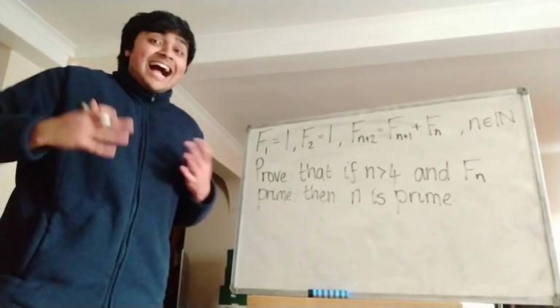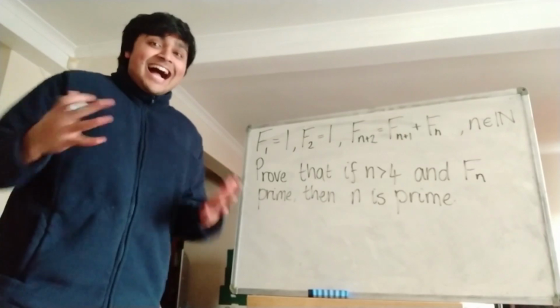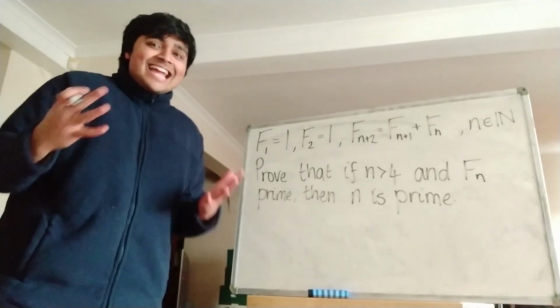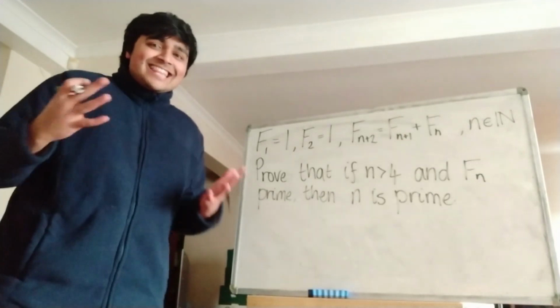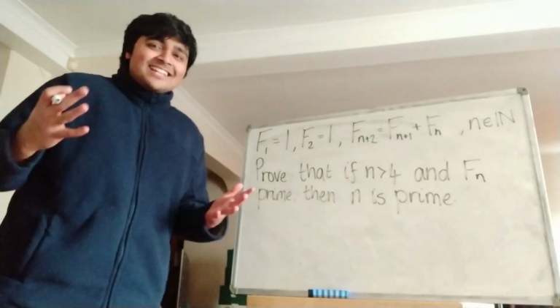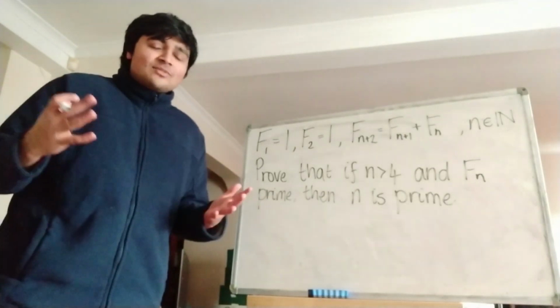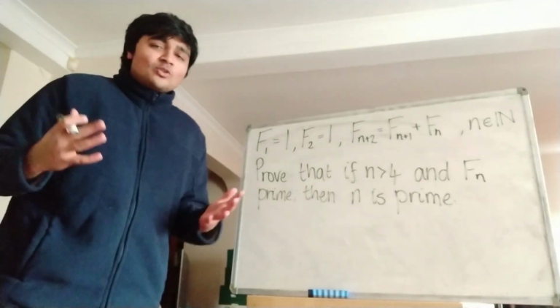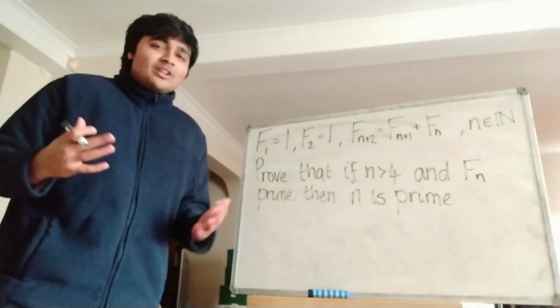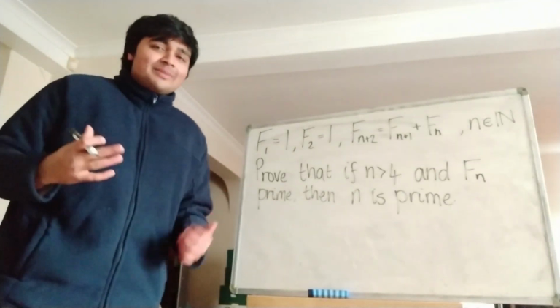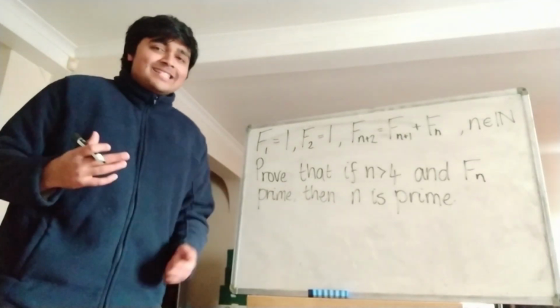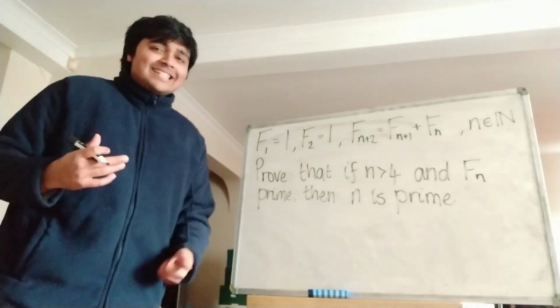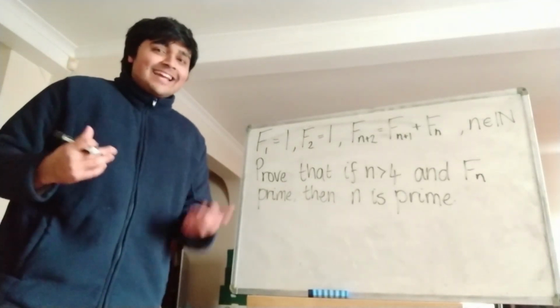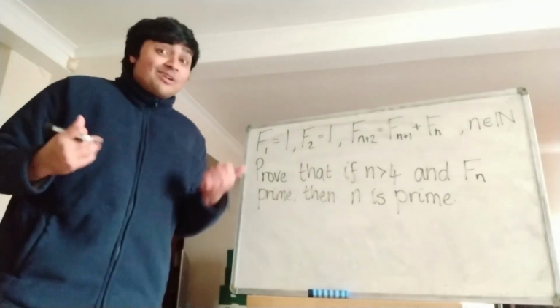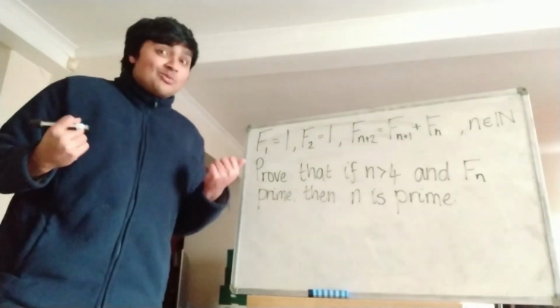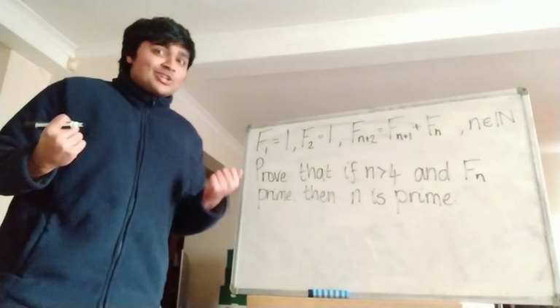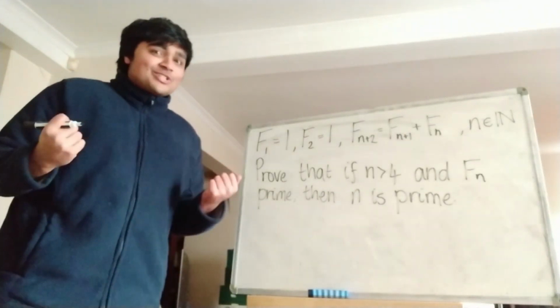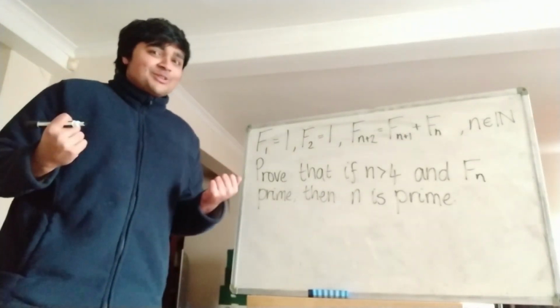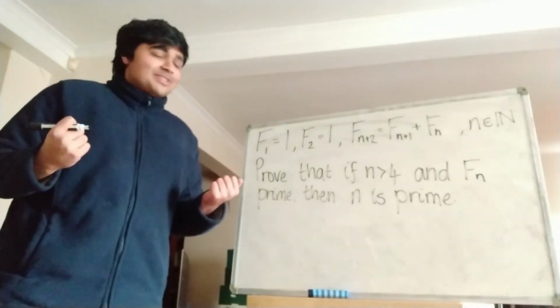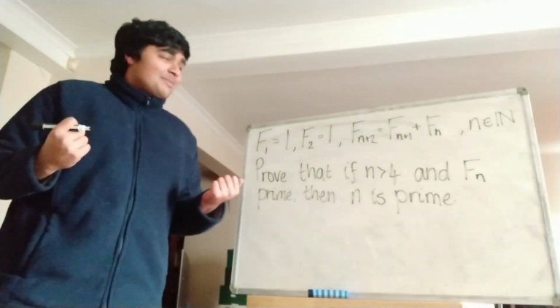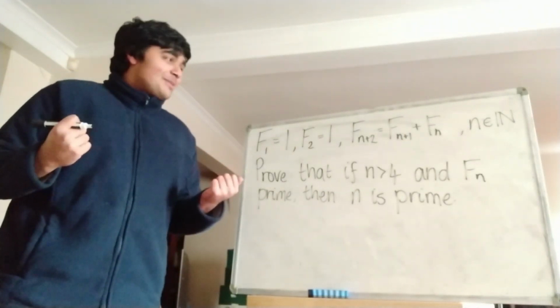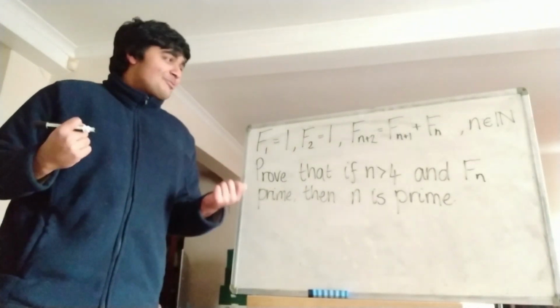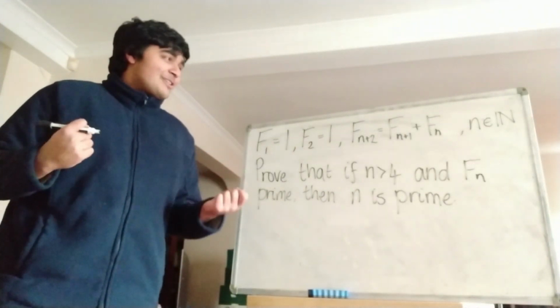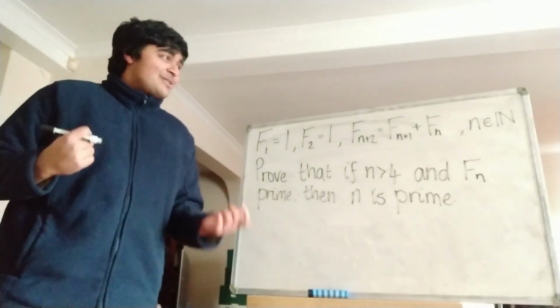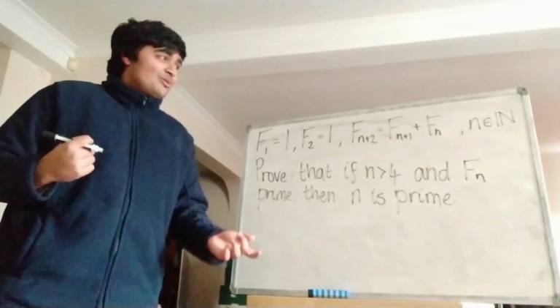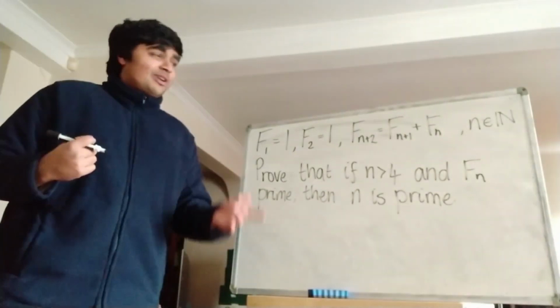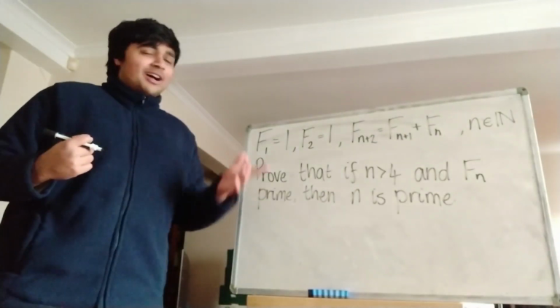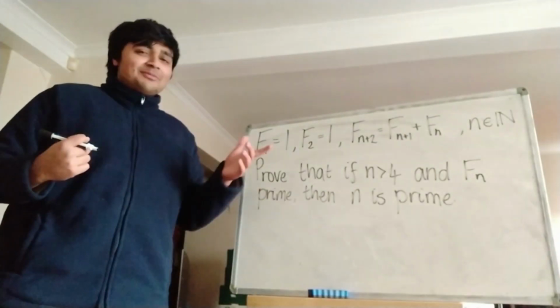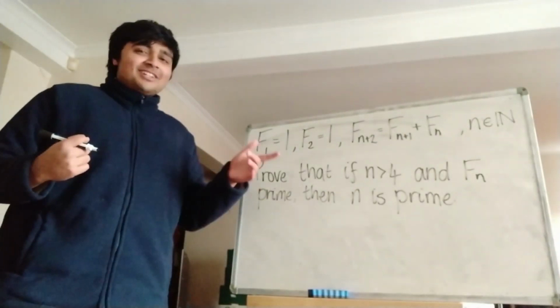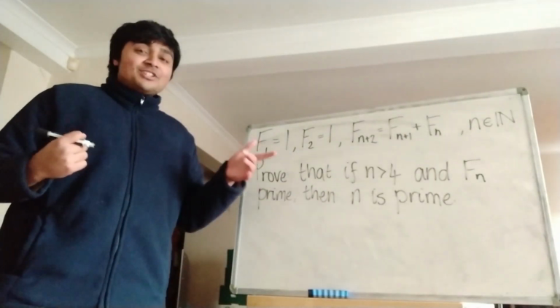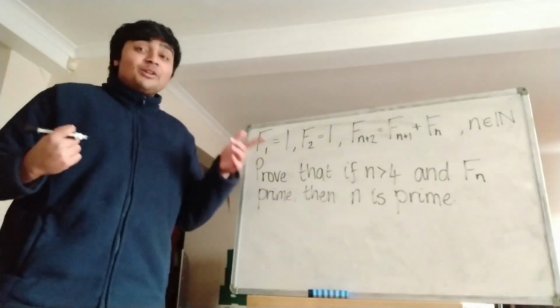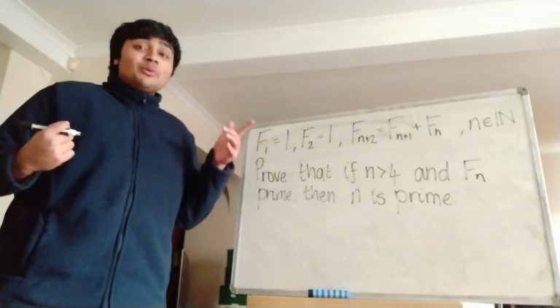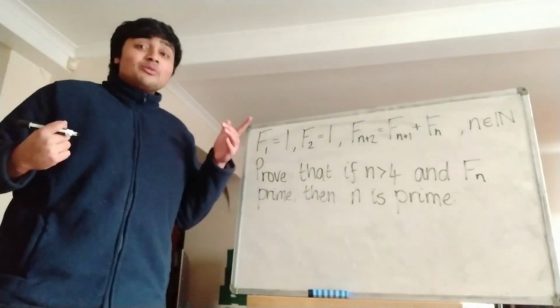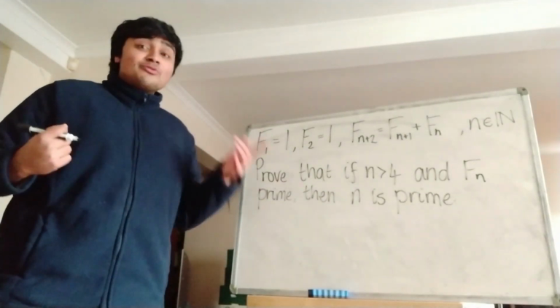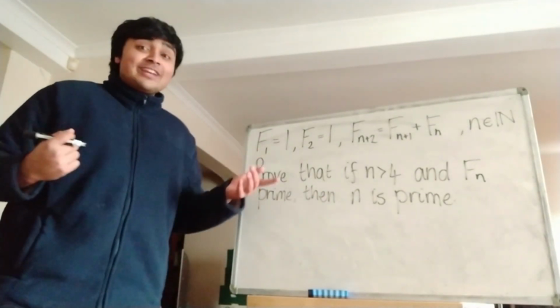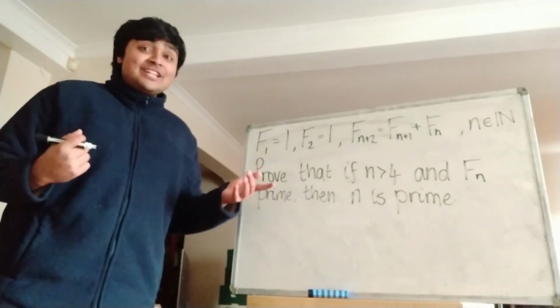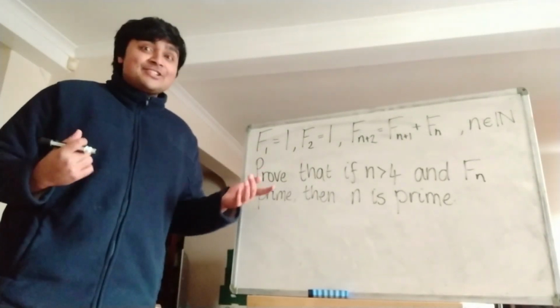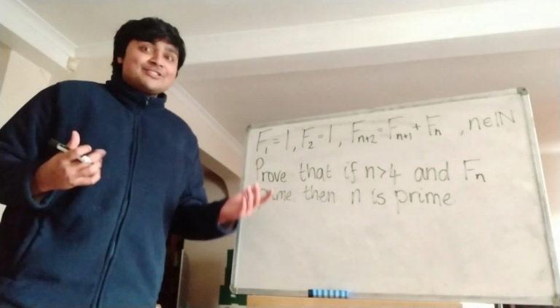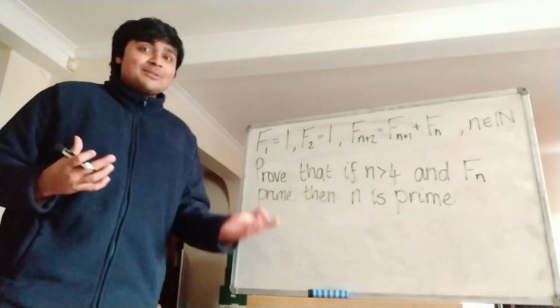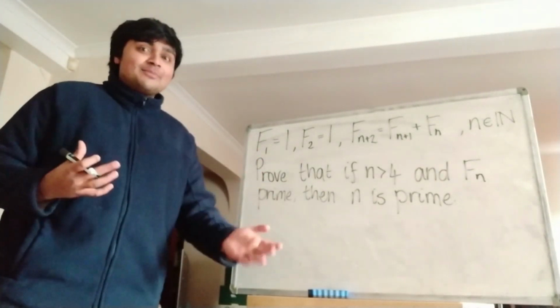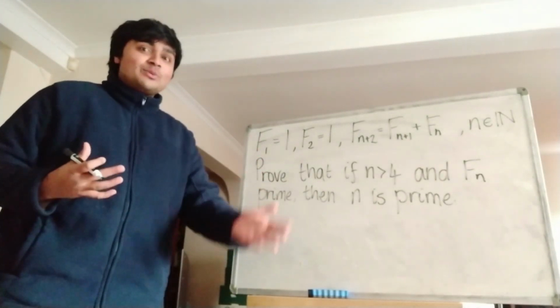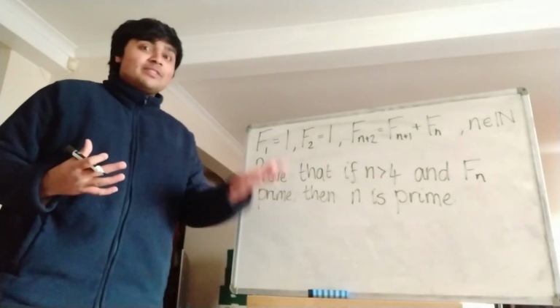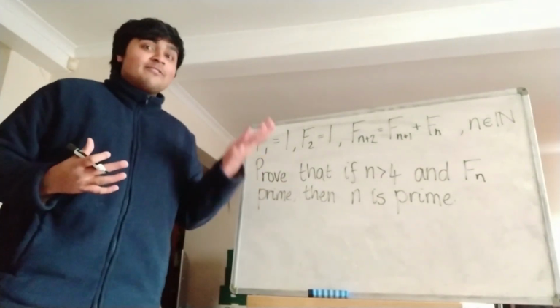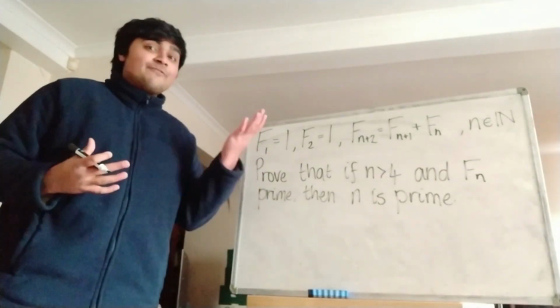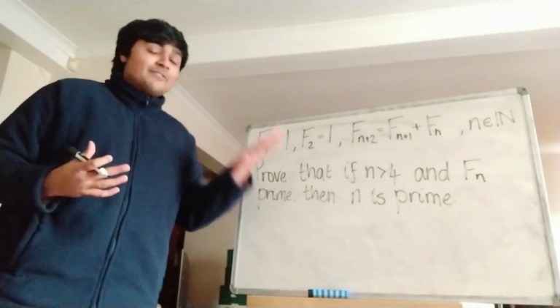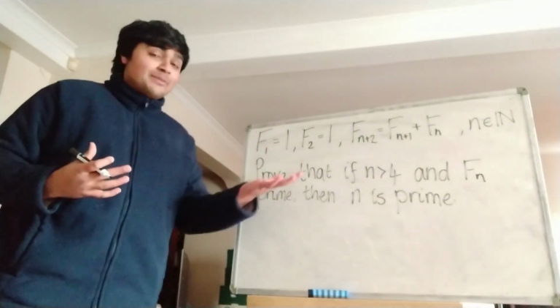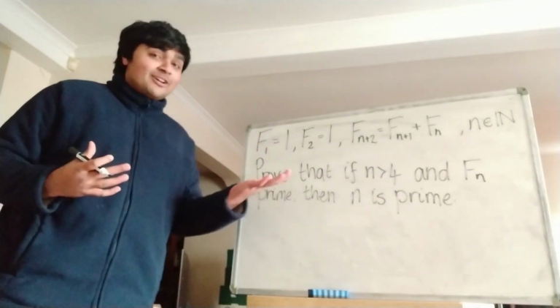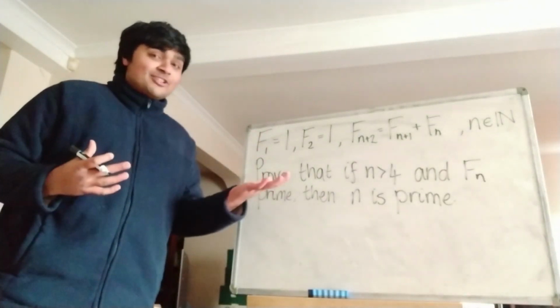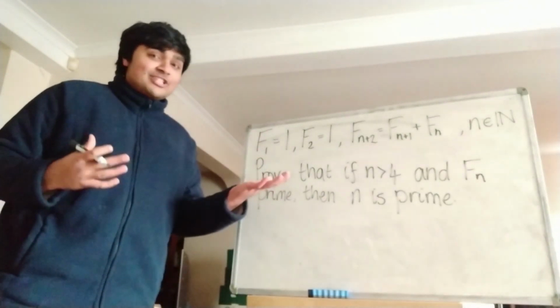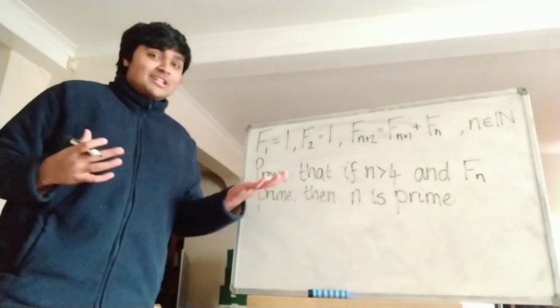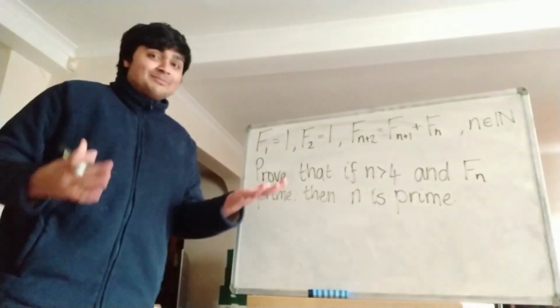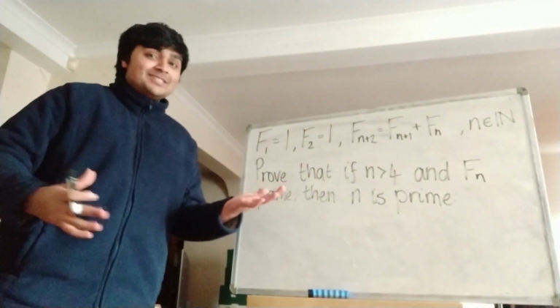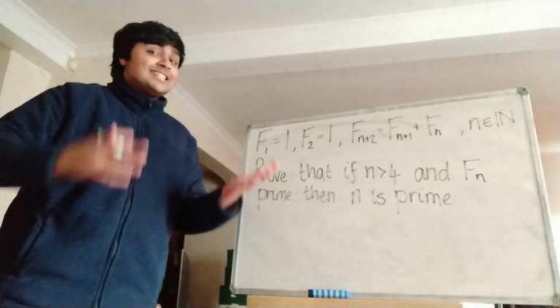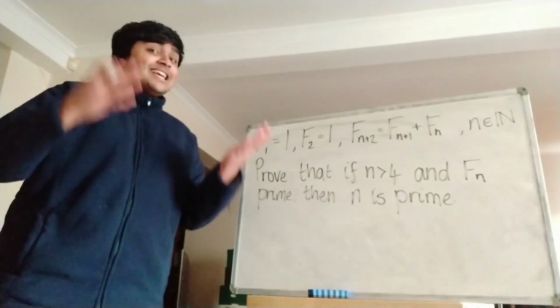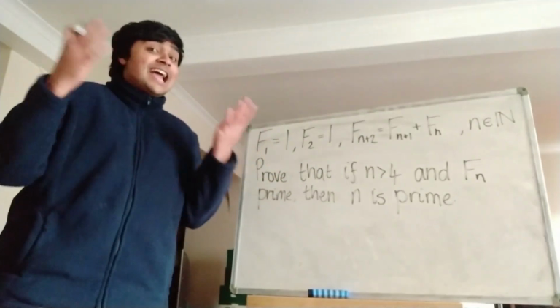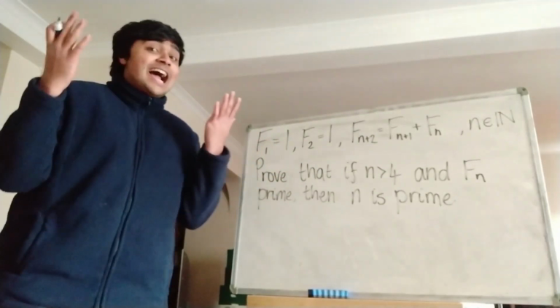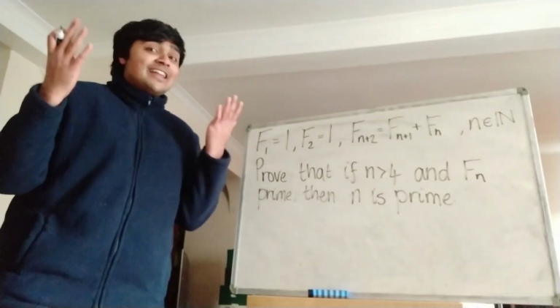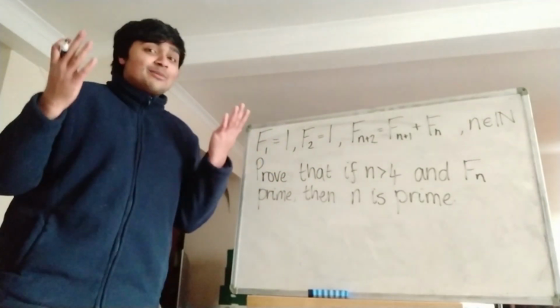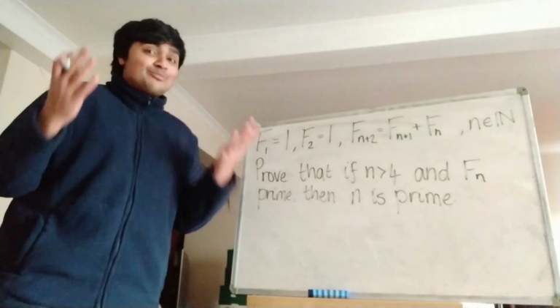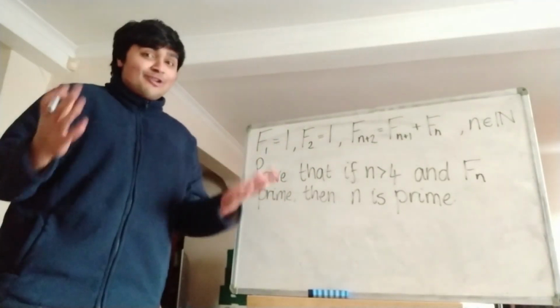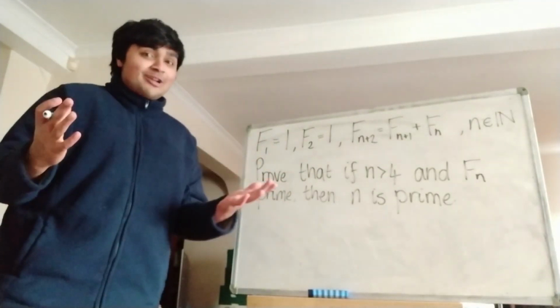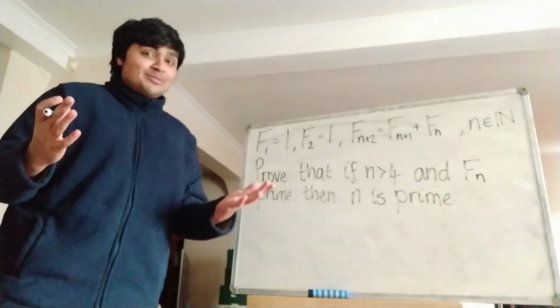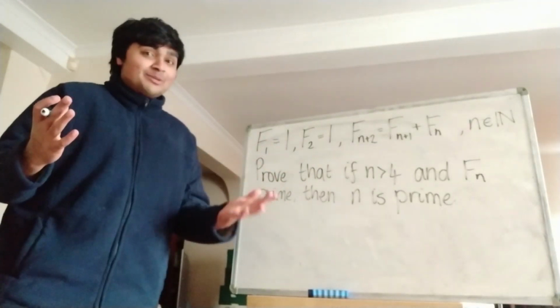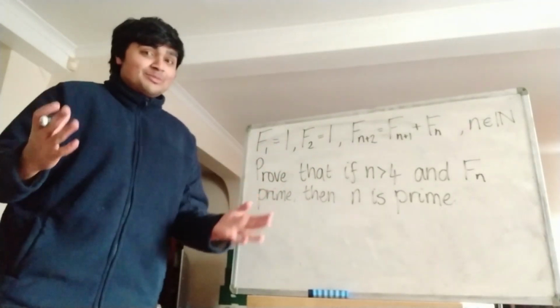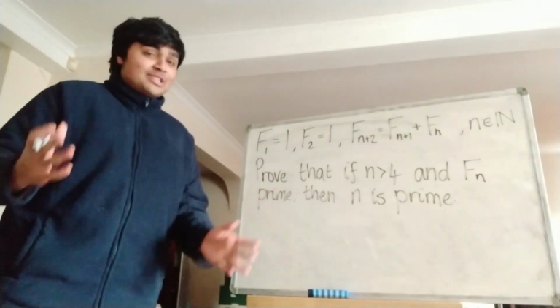Hi, thanks for joining me. Today I want to show you something pretty cool. I'm going to show you a relationship between the Fibonacci numbers and the prime numbers.